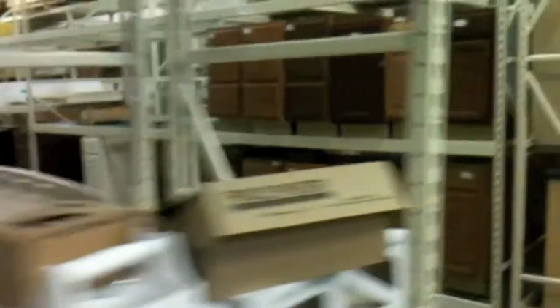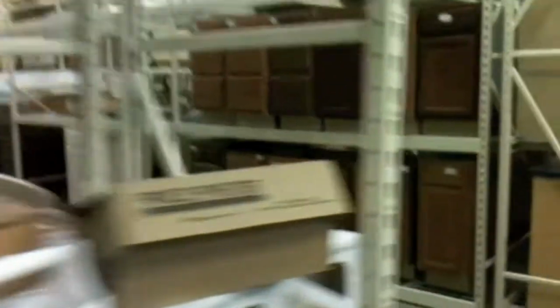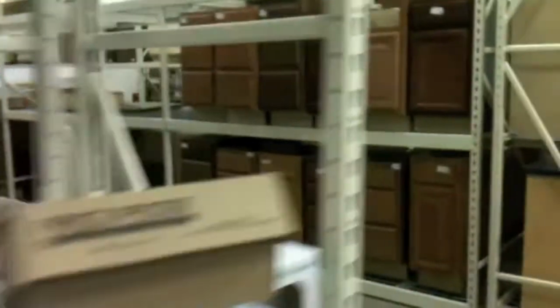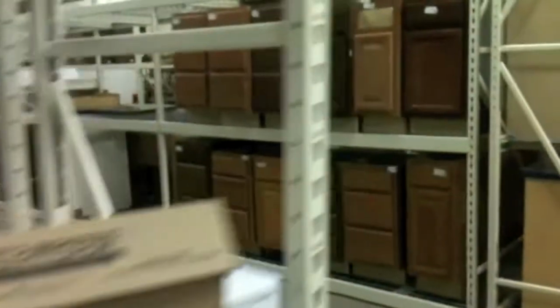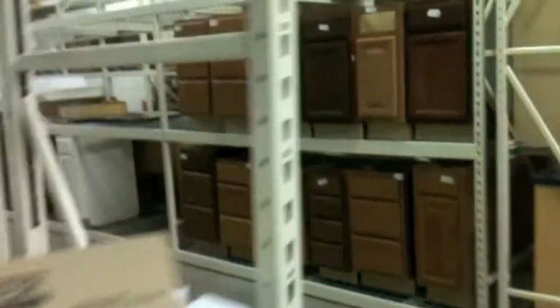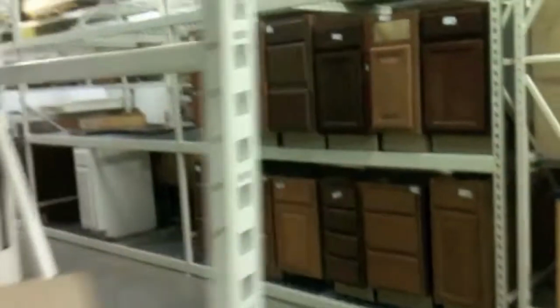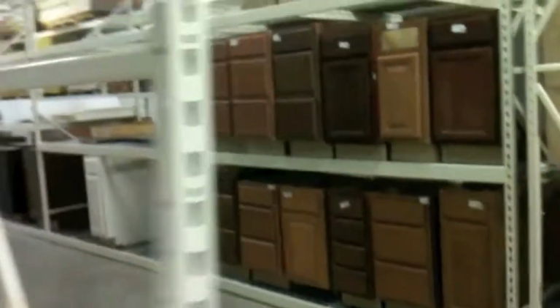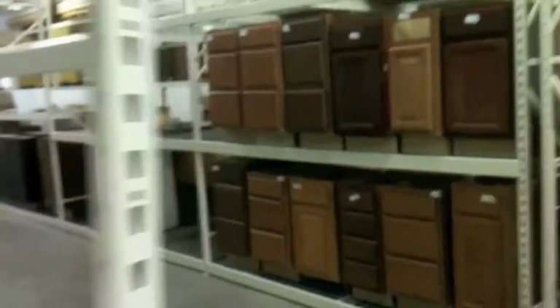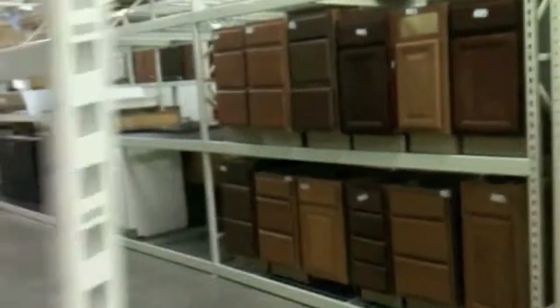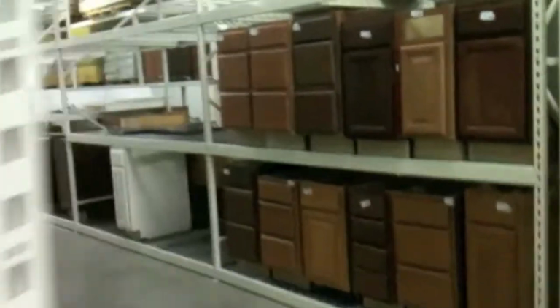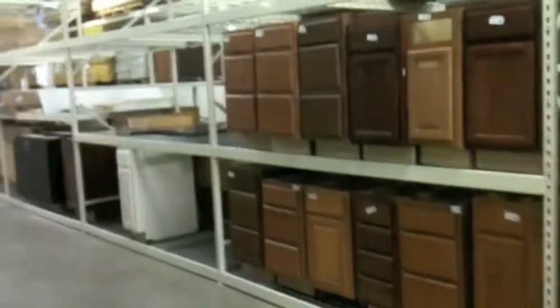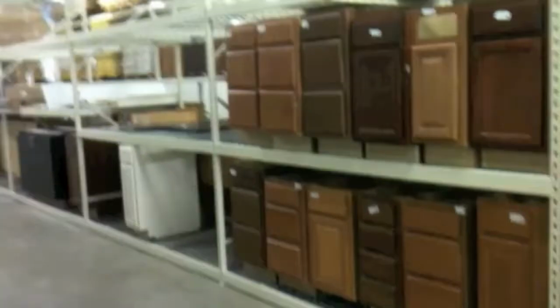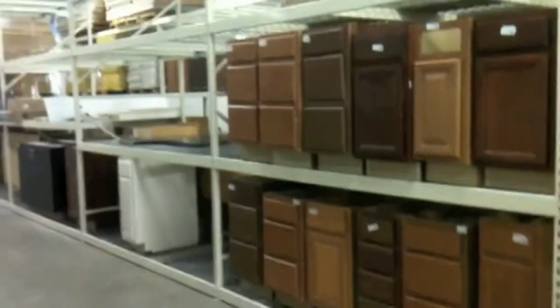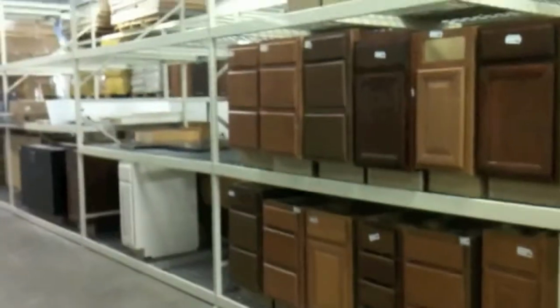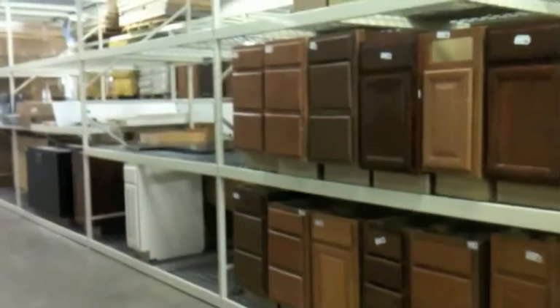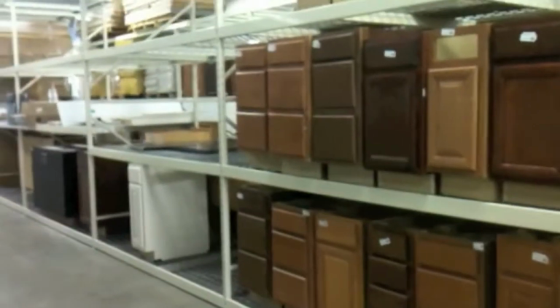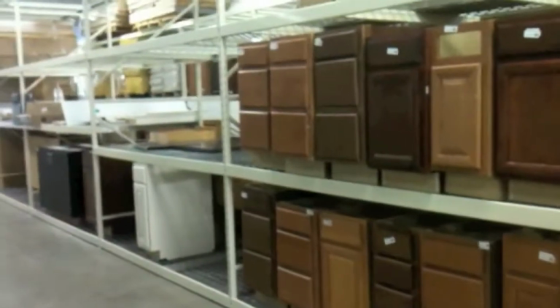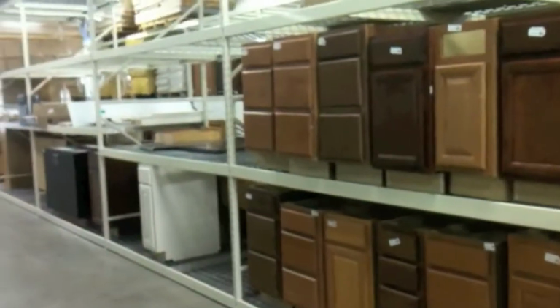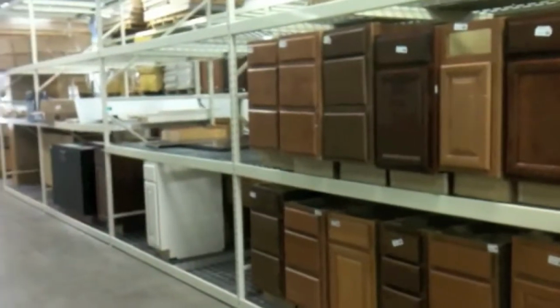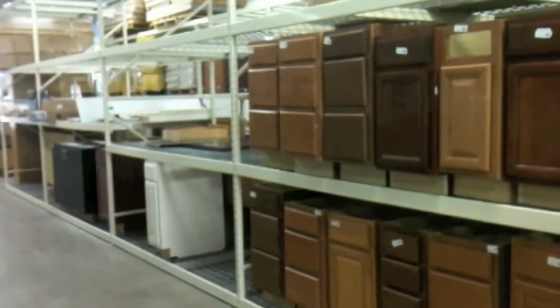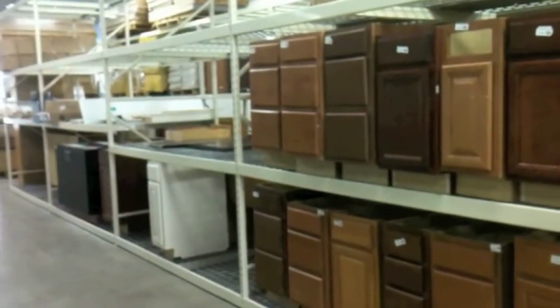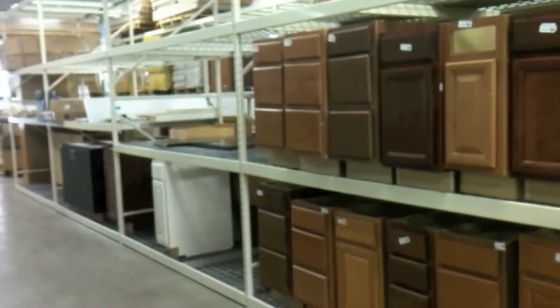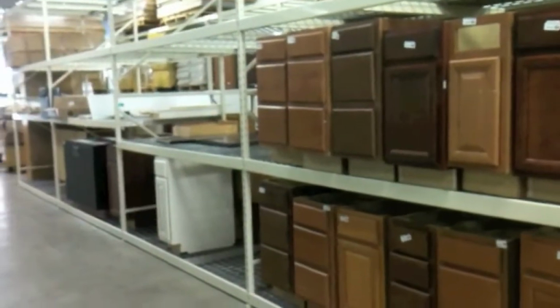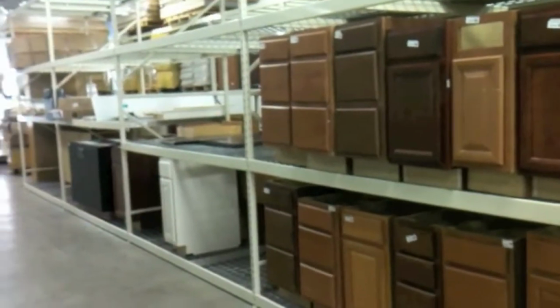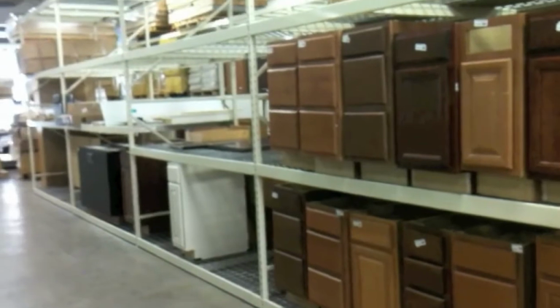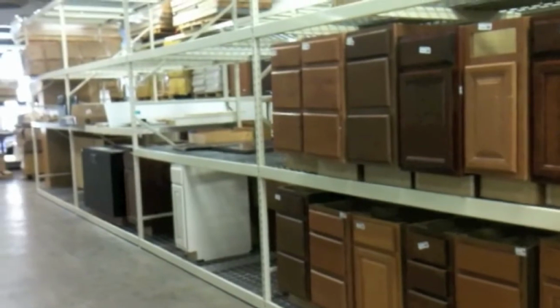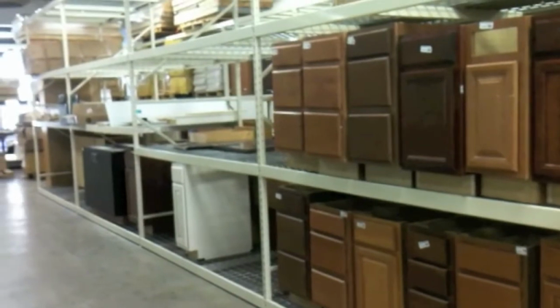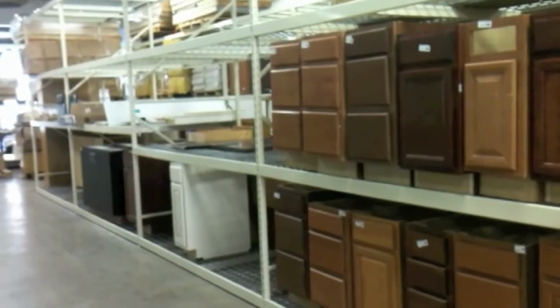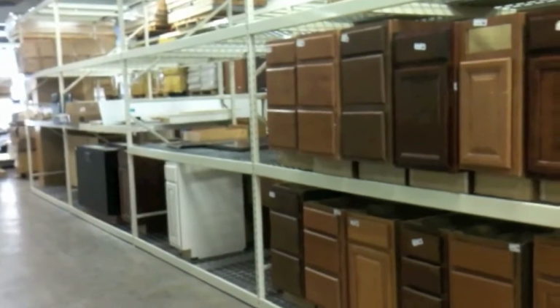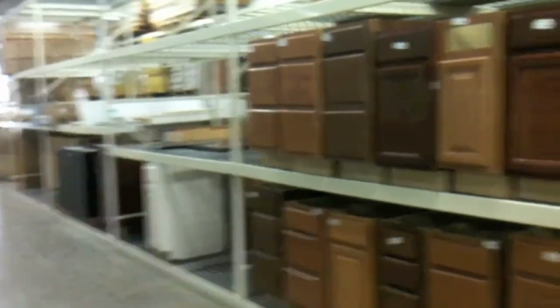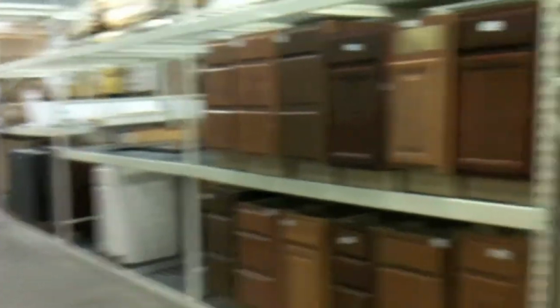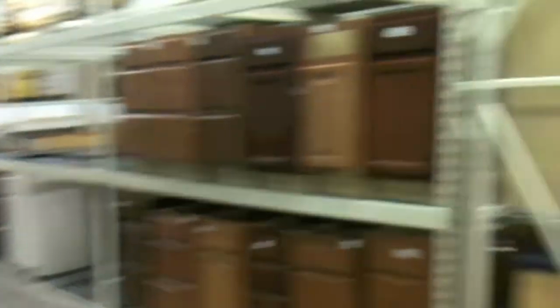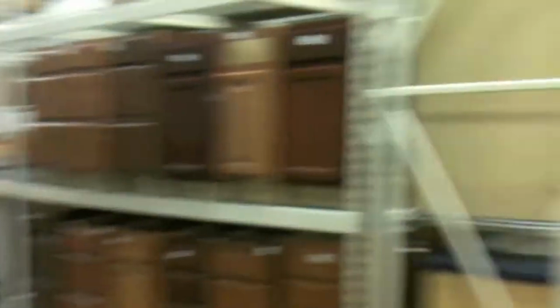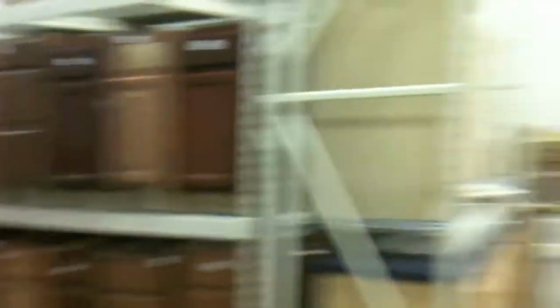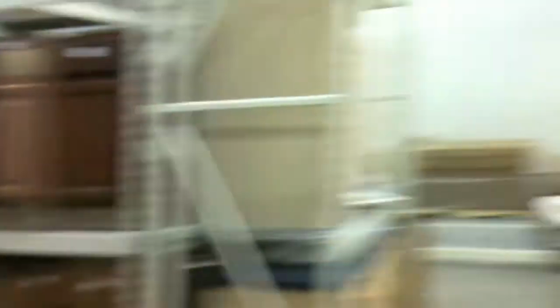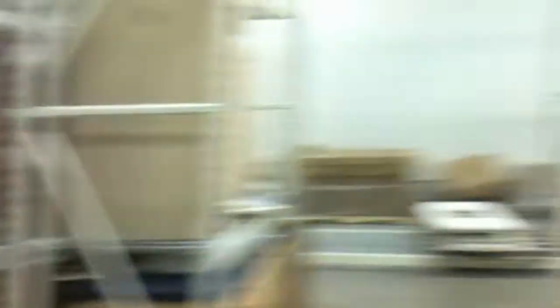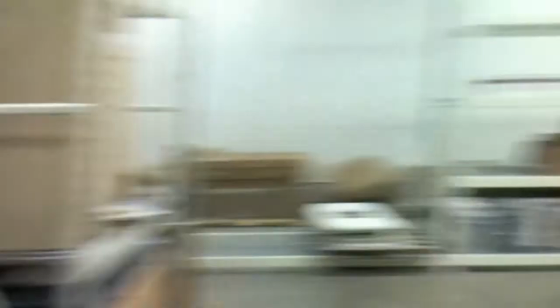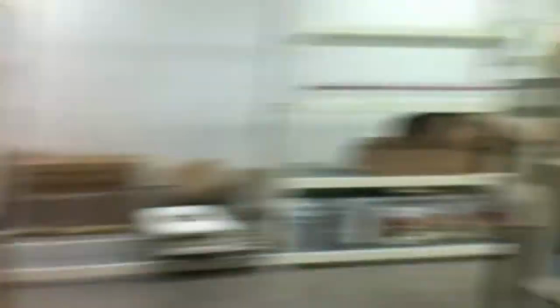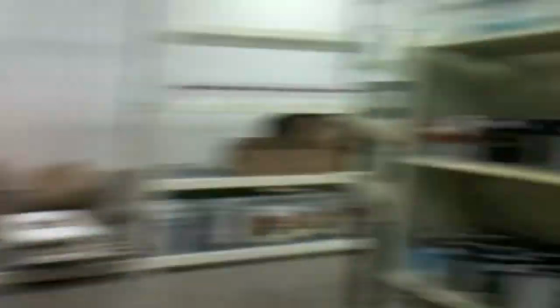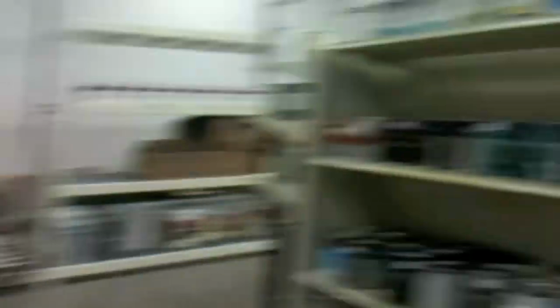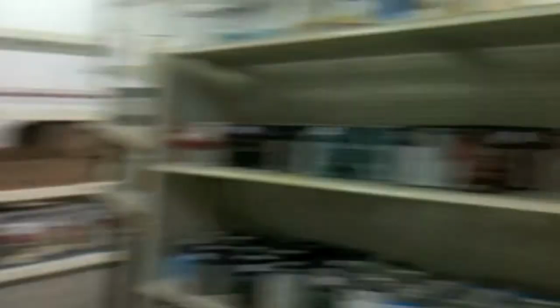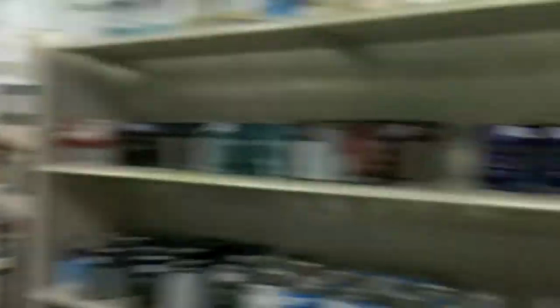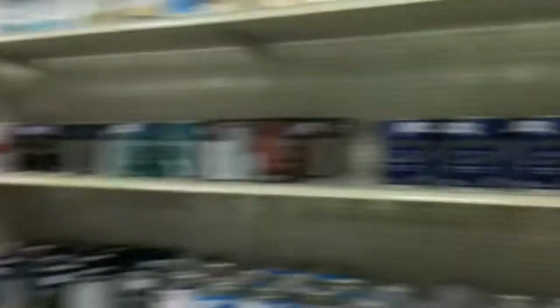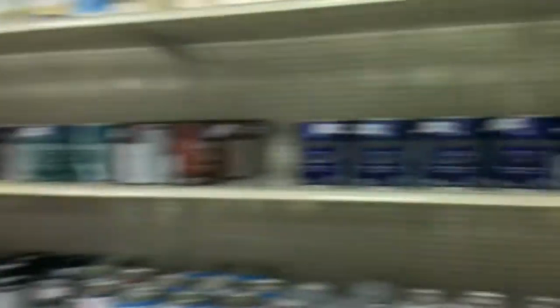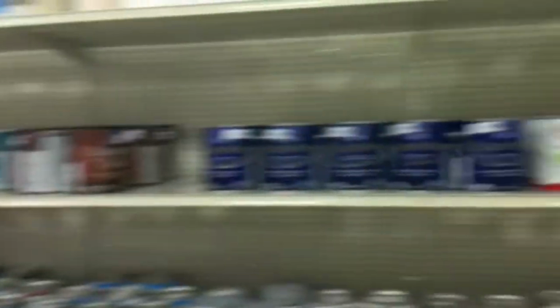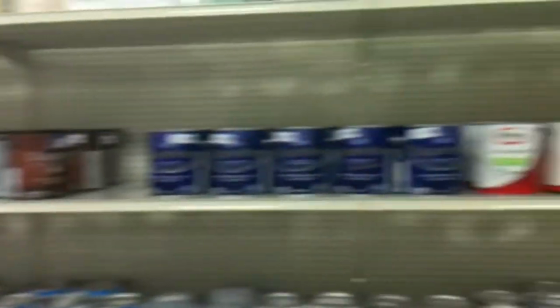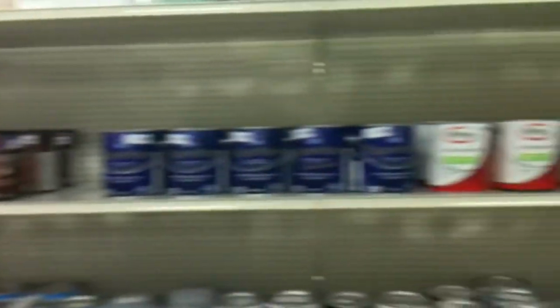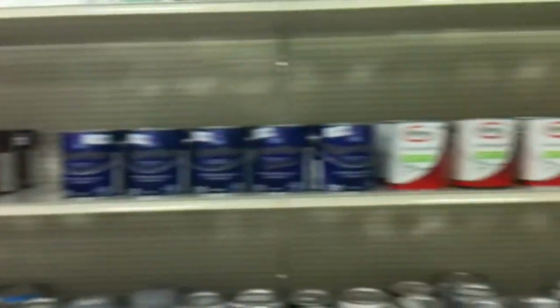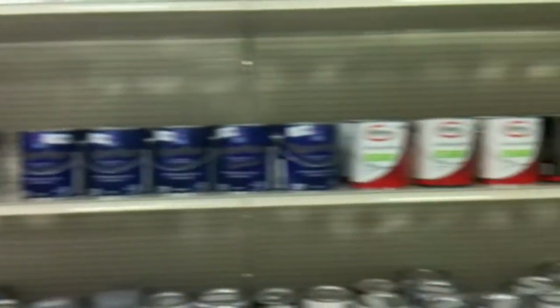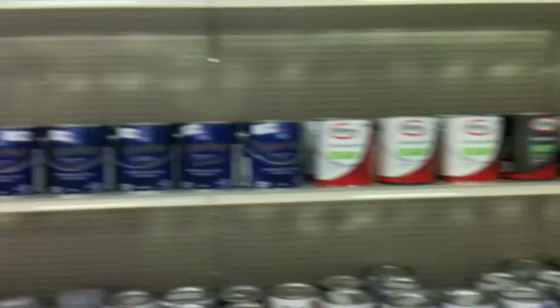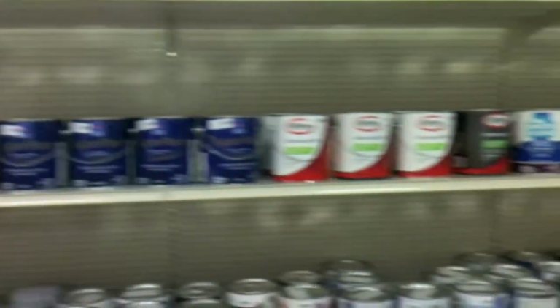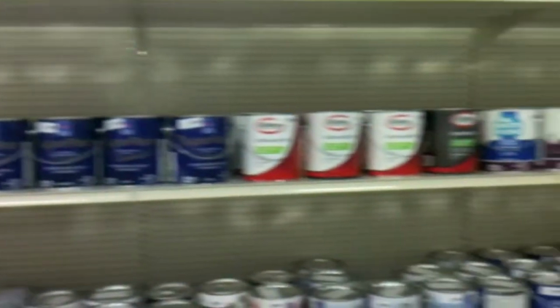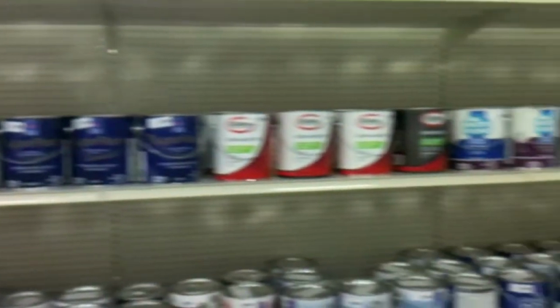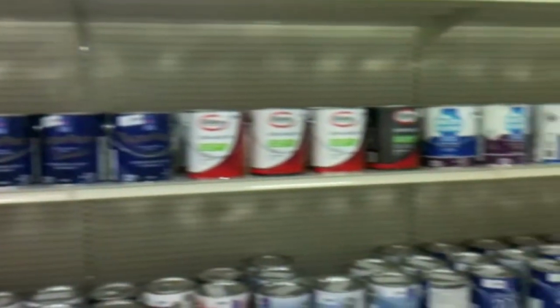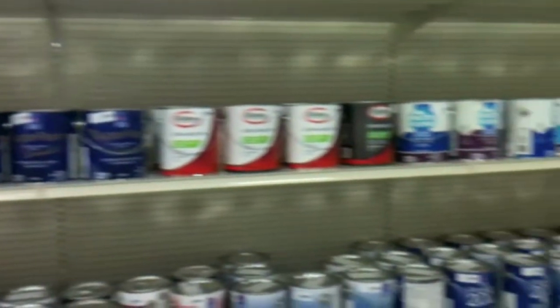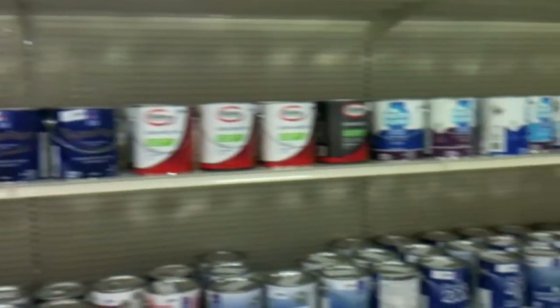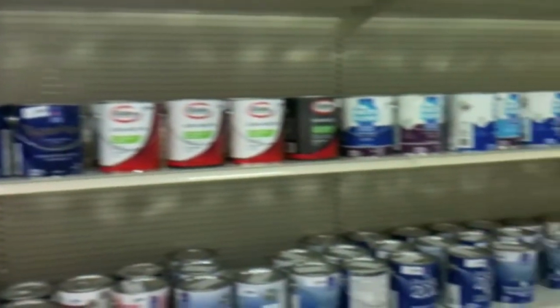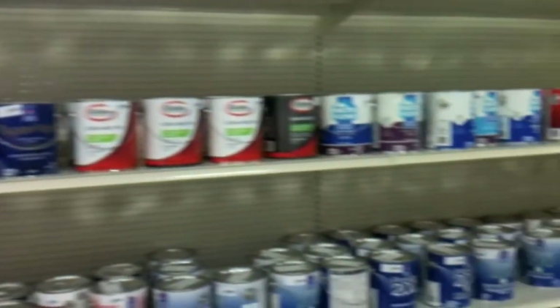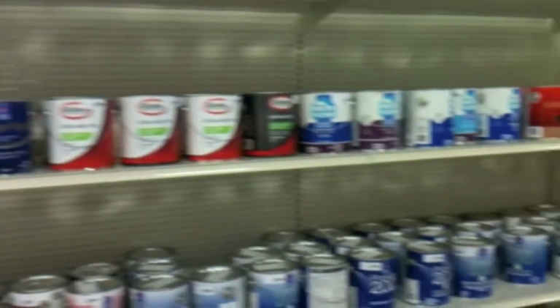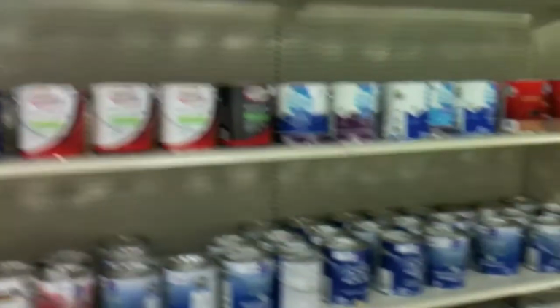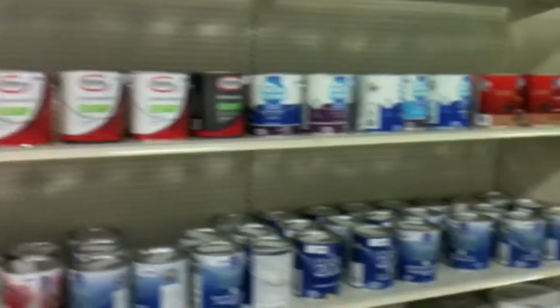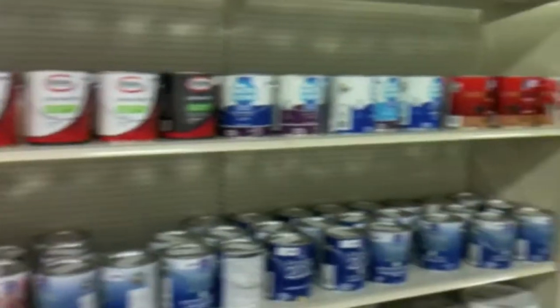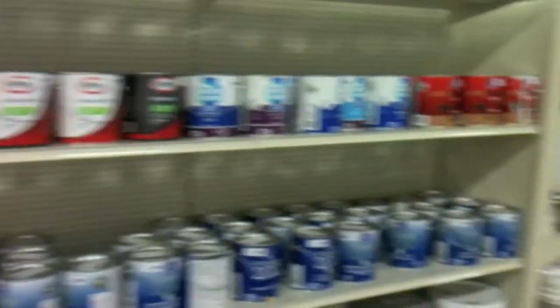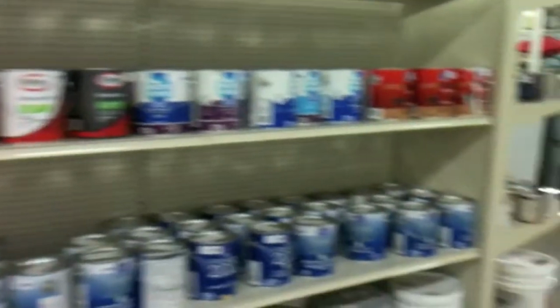Do you need some cabinetry? And paint — lots of paint.